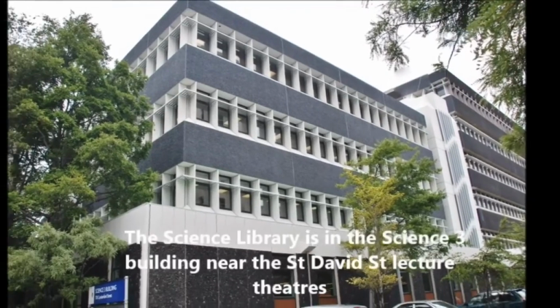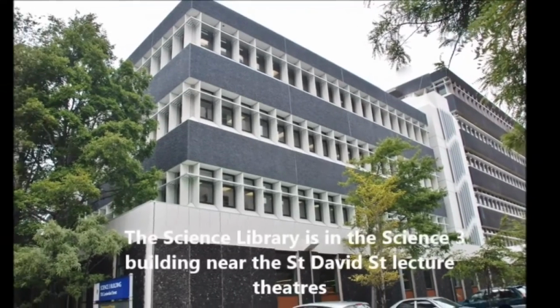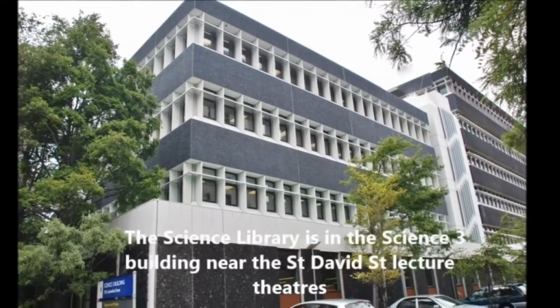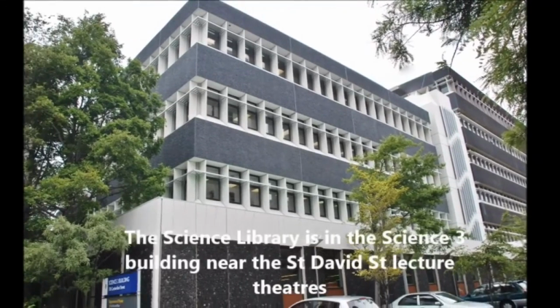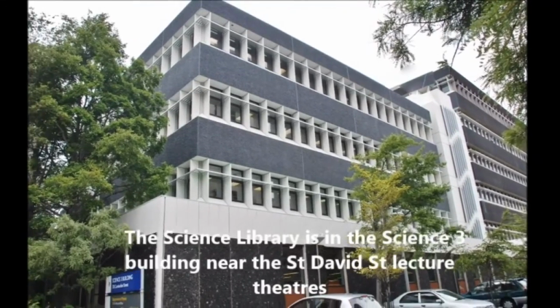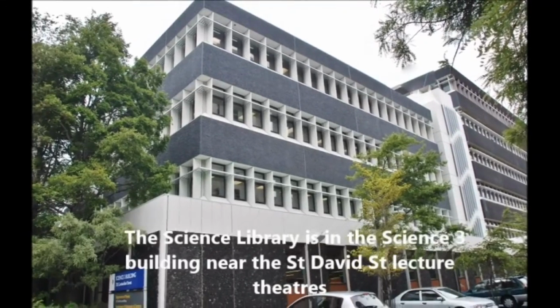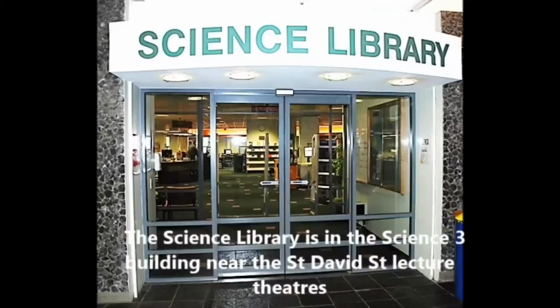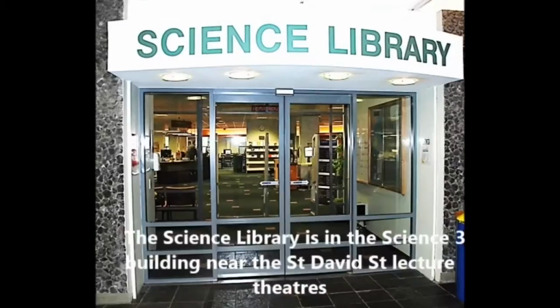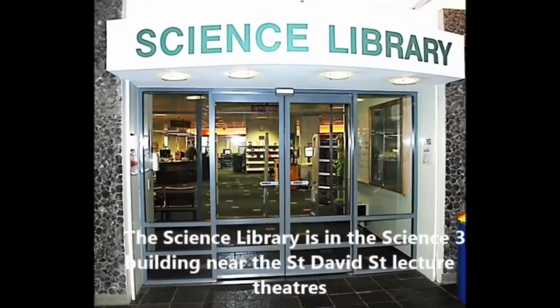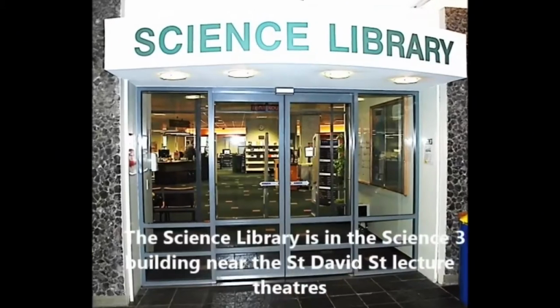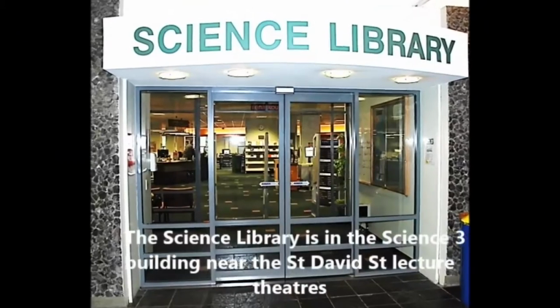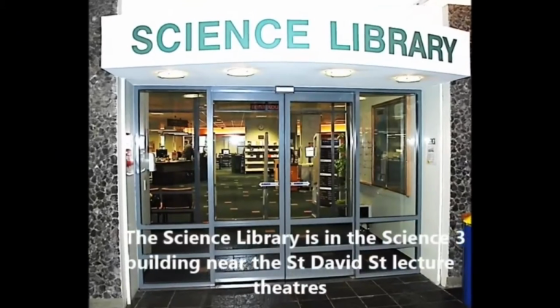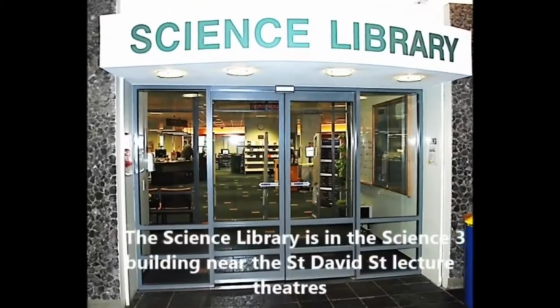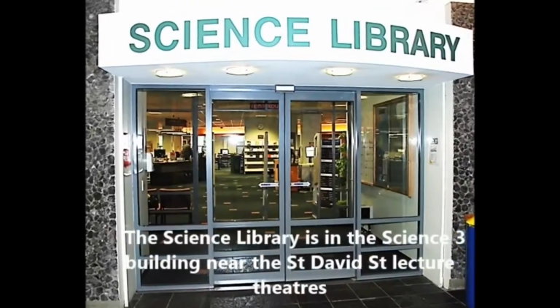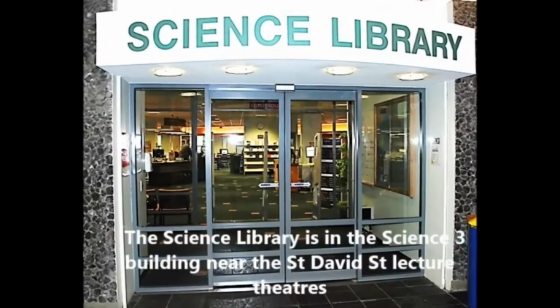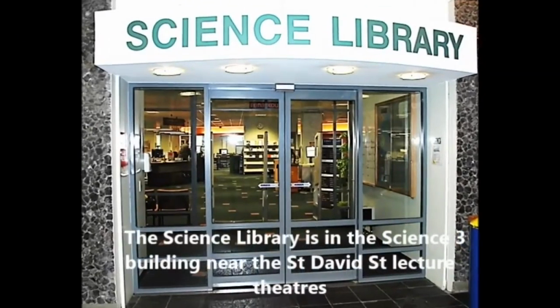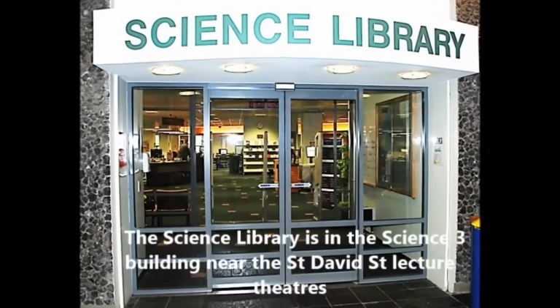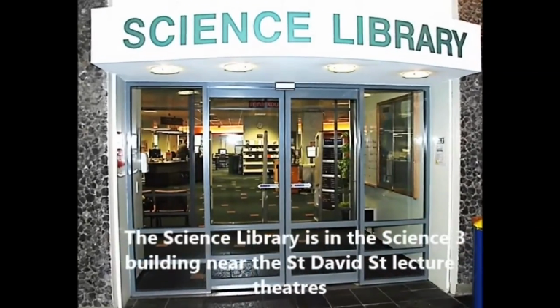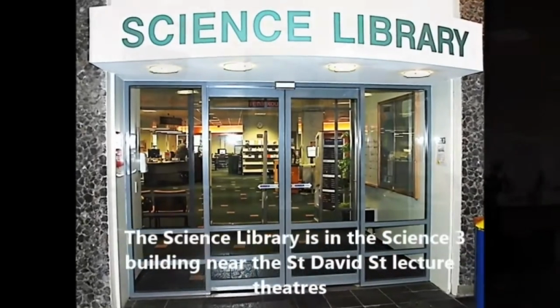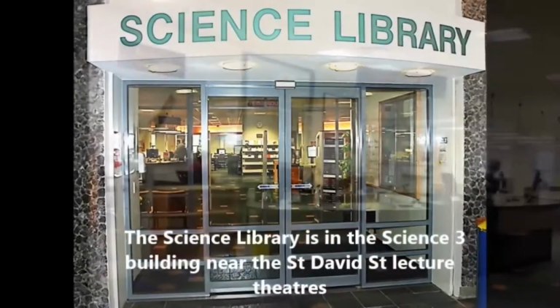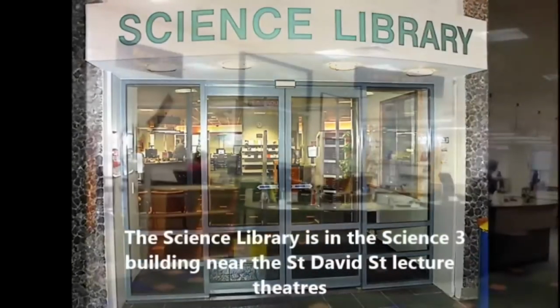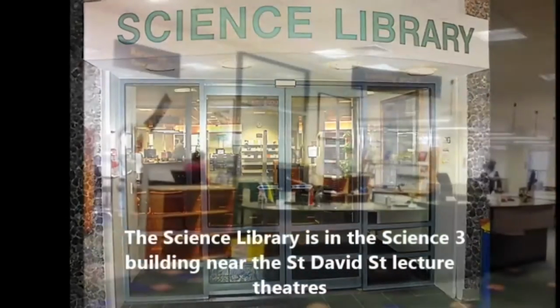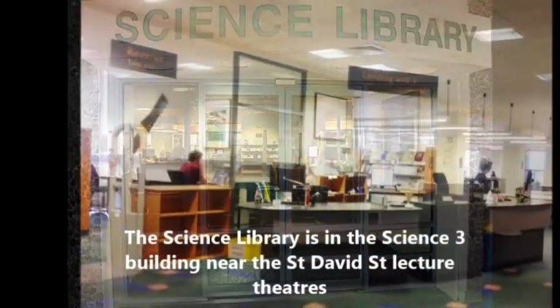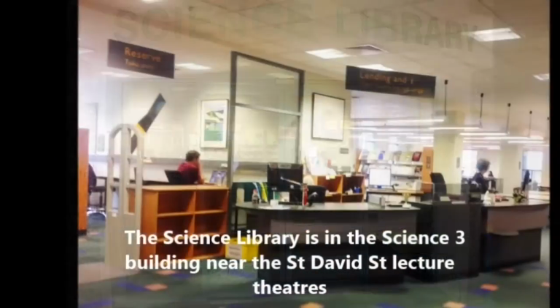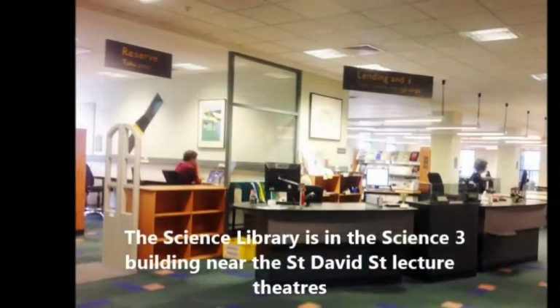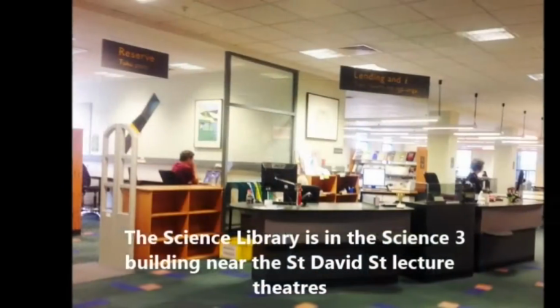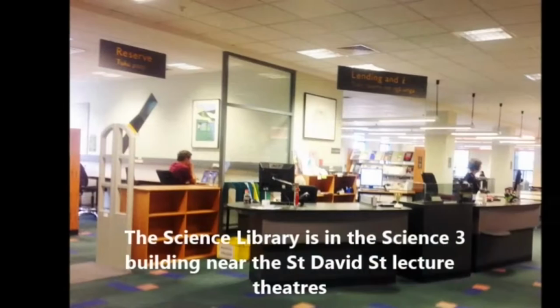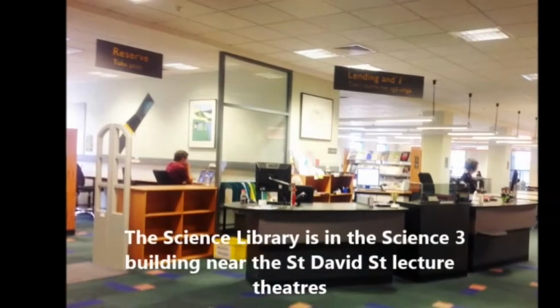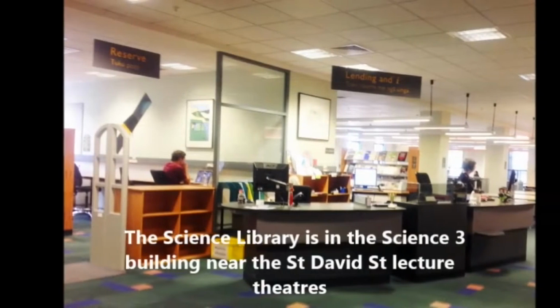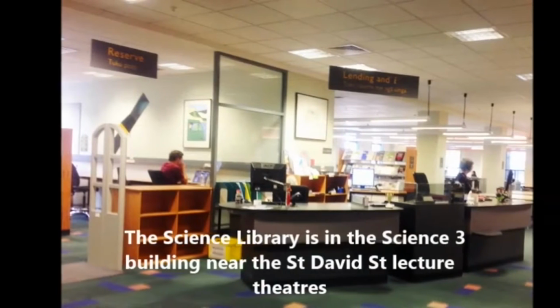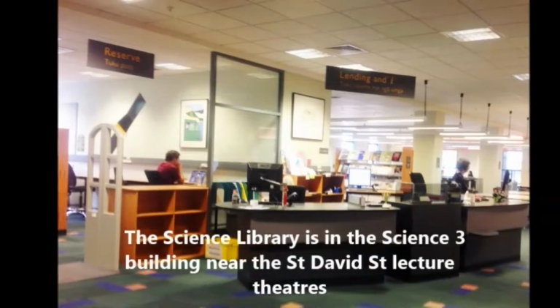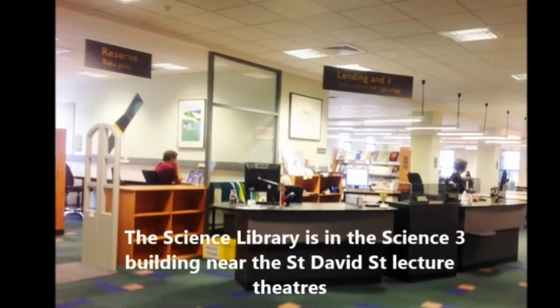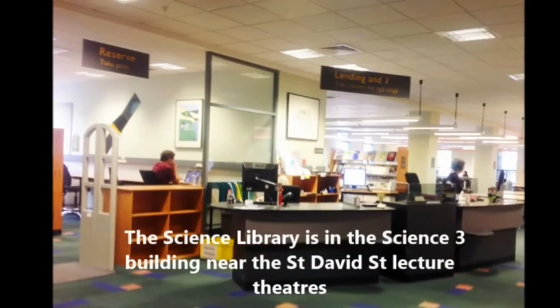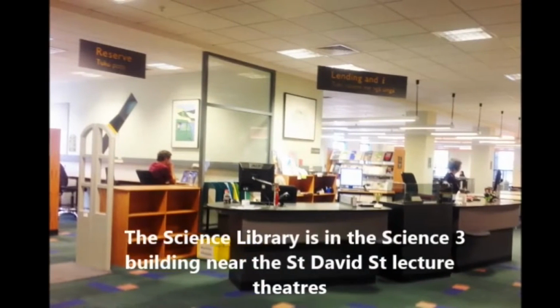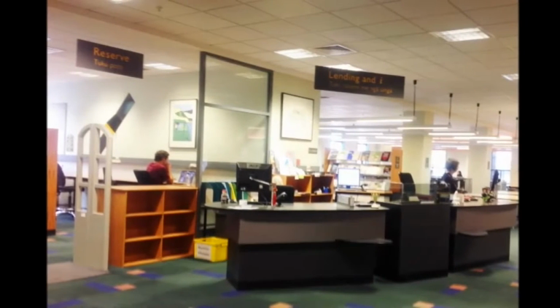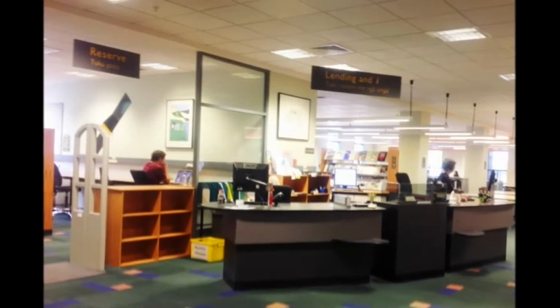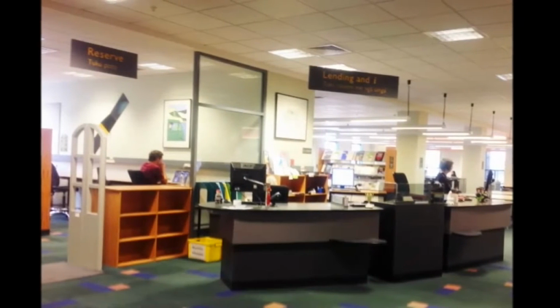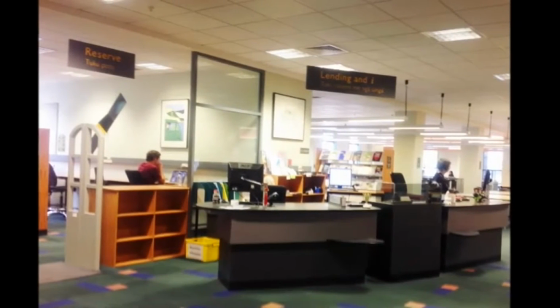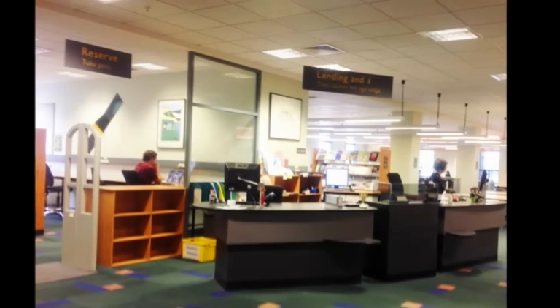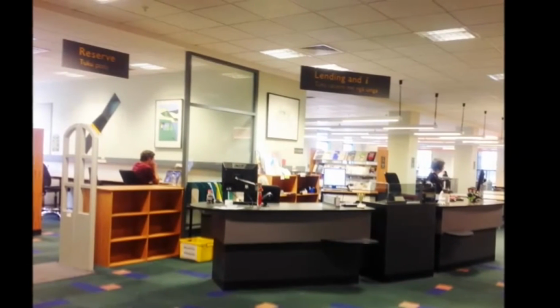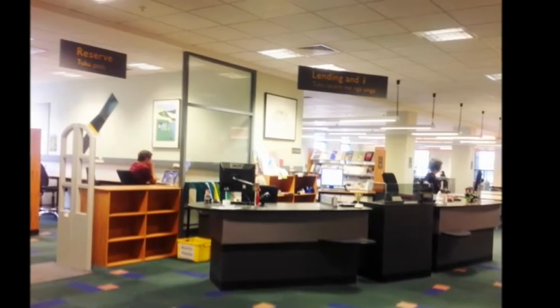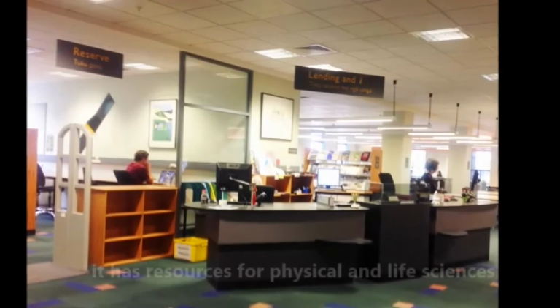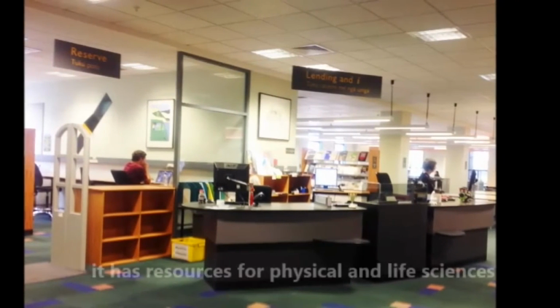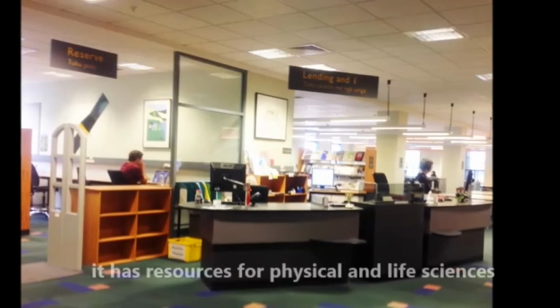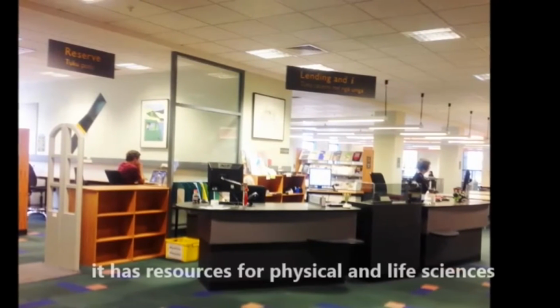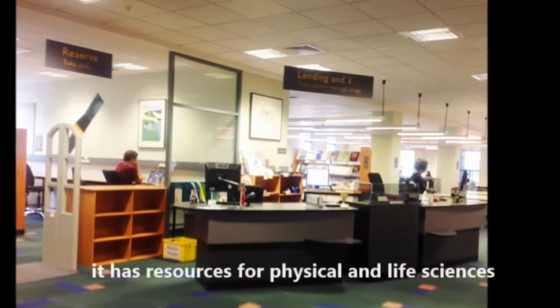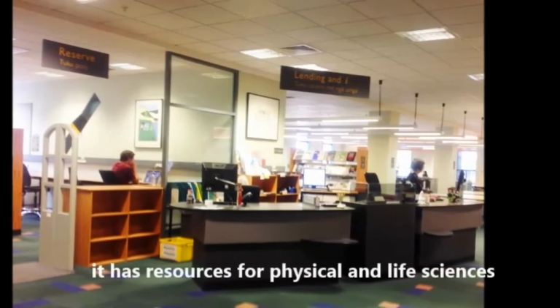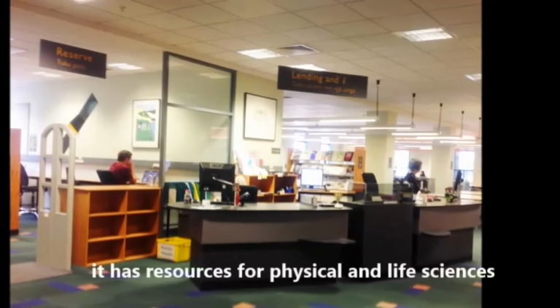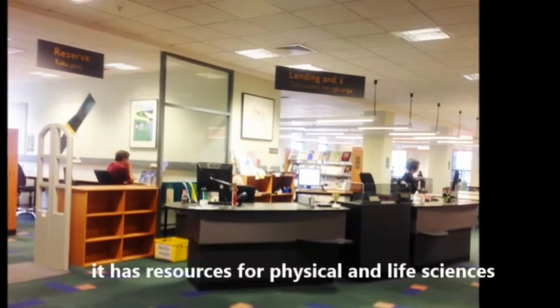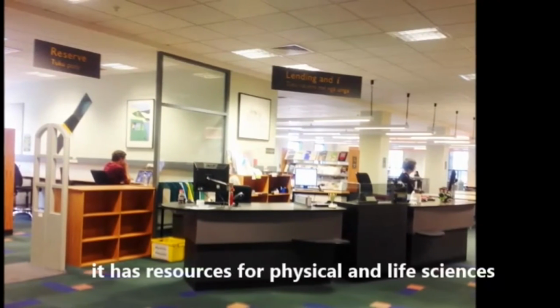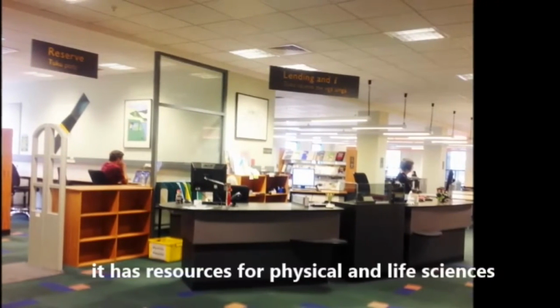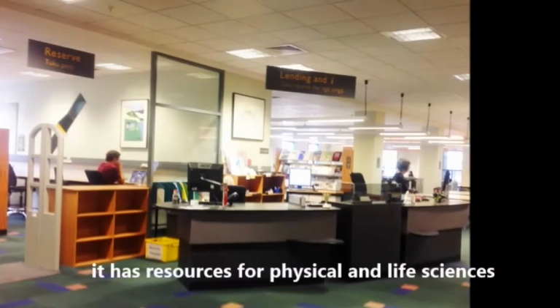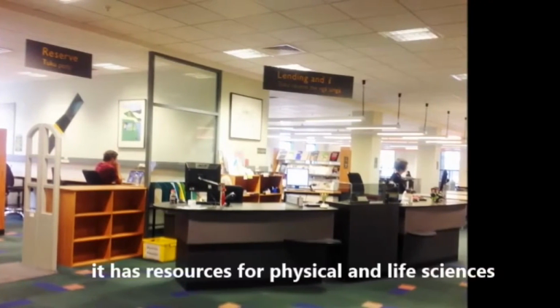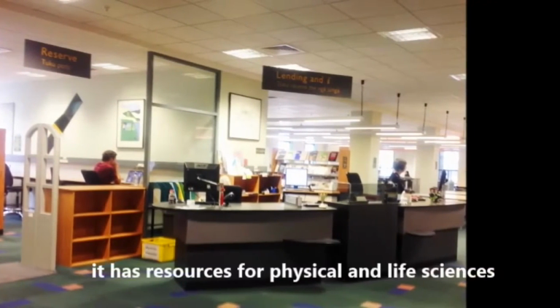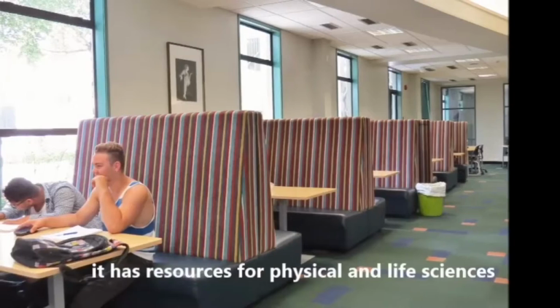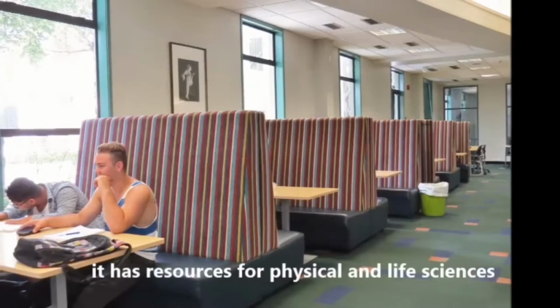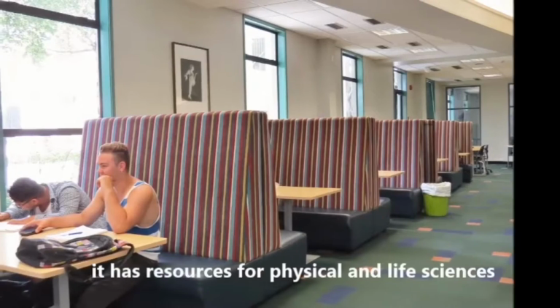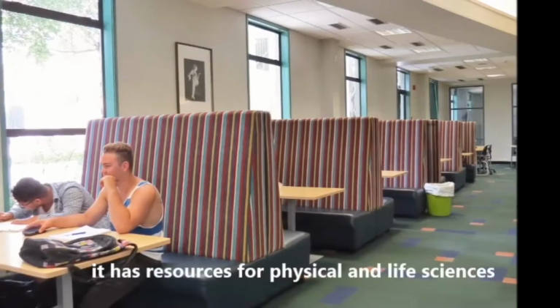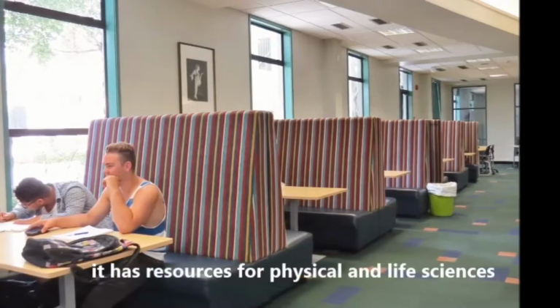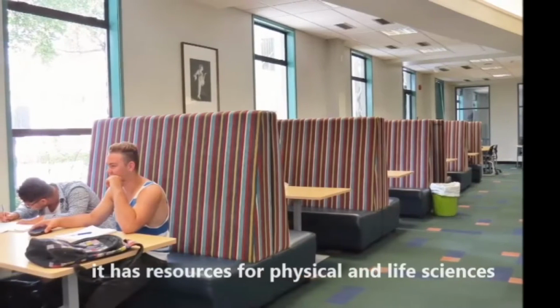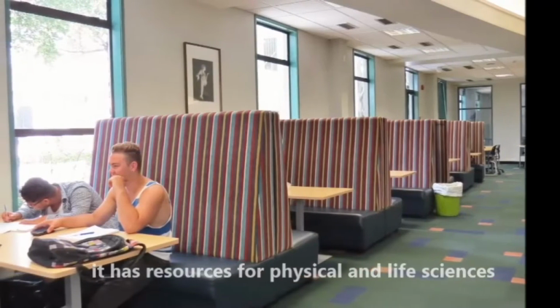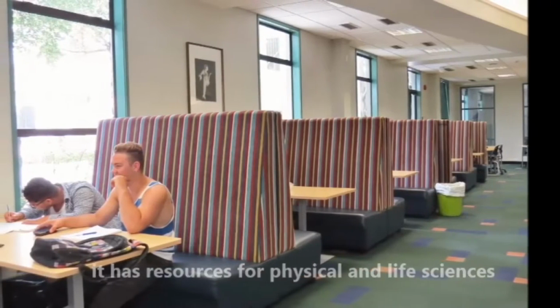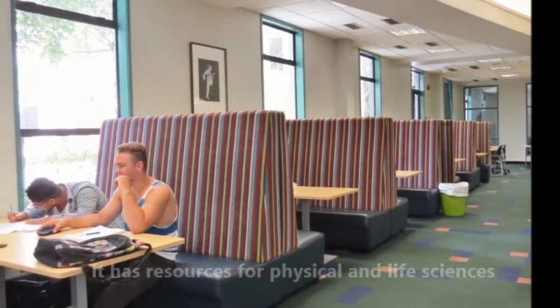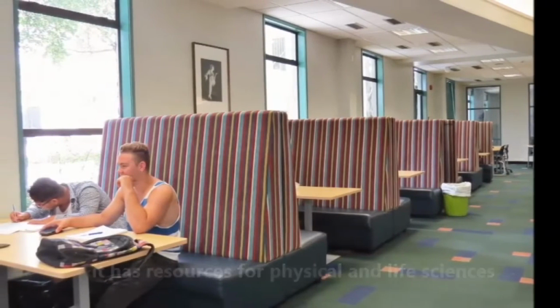The Science Library is in the Science 3 building in the St David Street Lecture Theatre. It has resources for physical and life sciences.